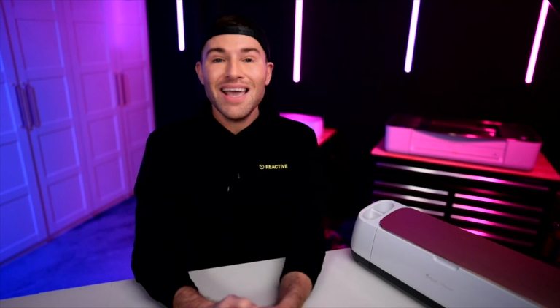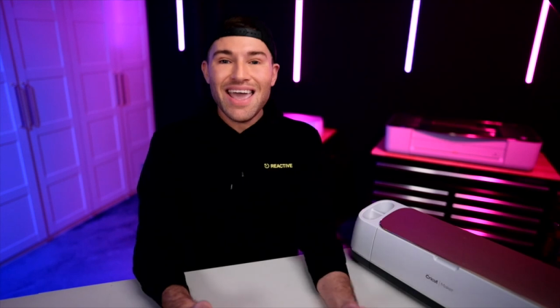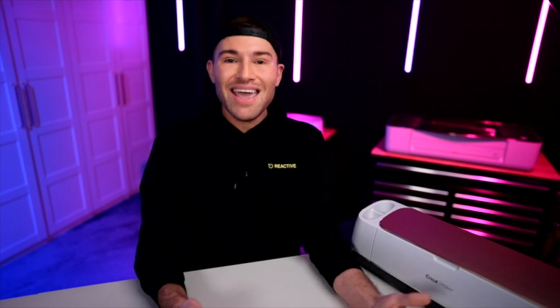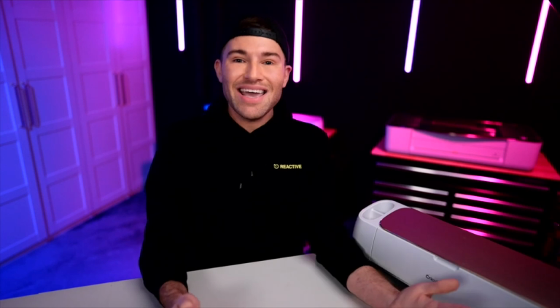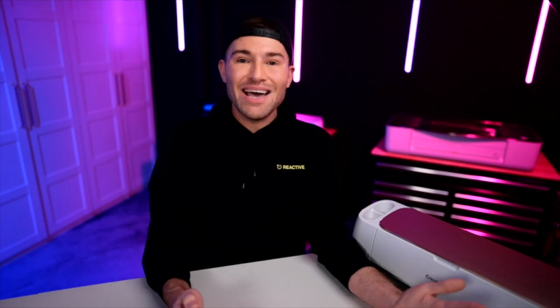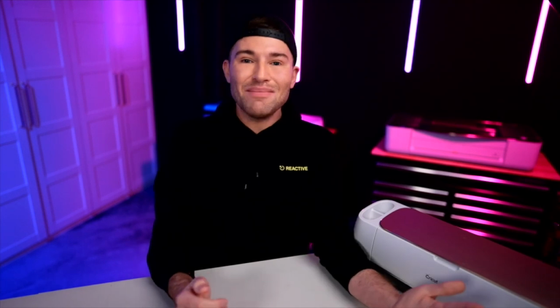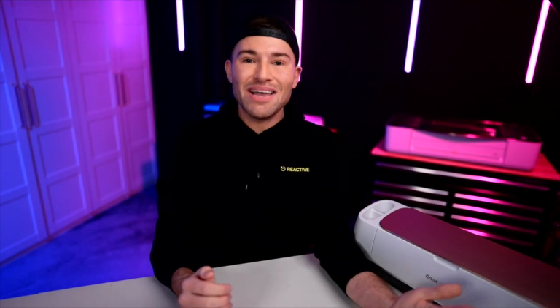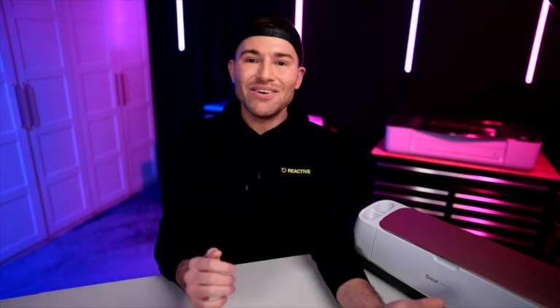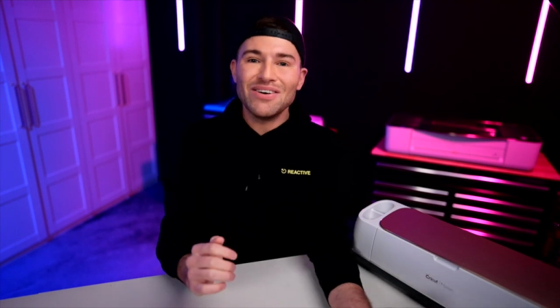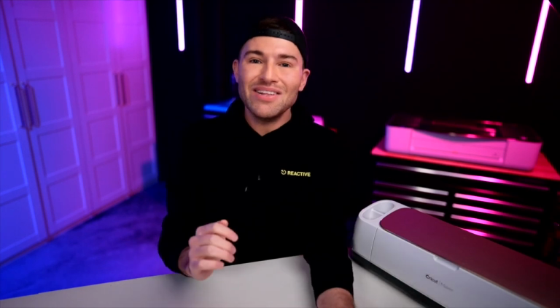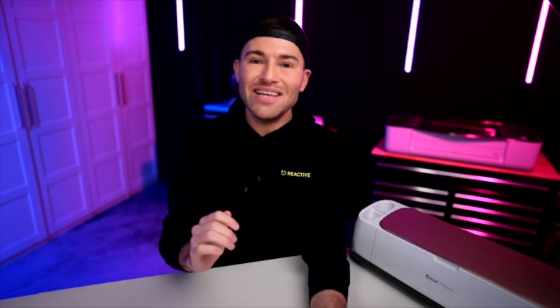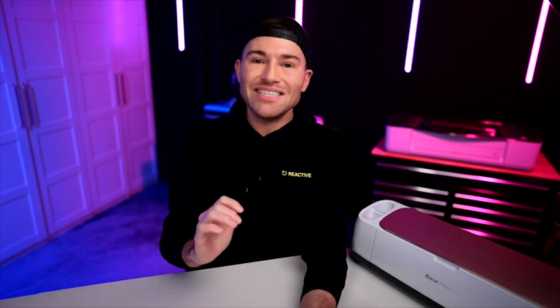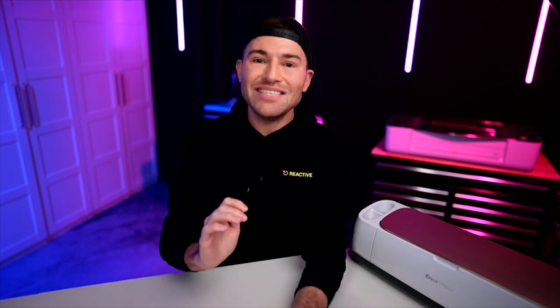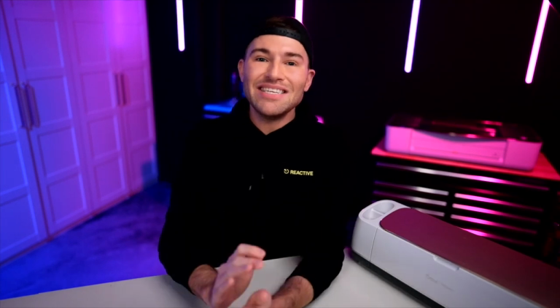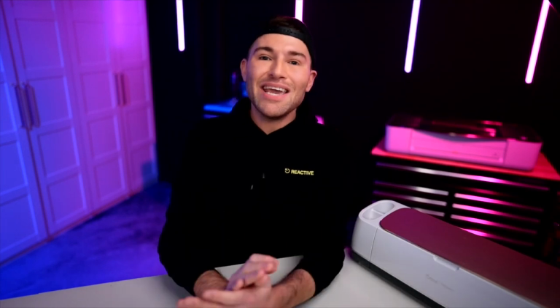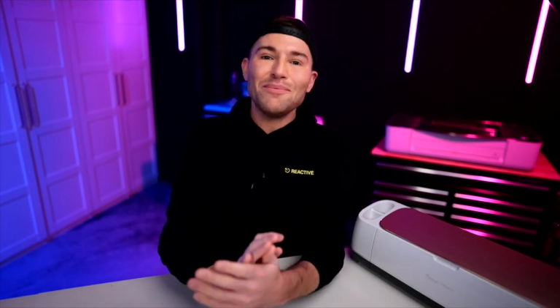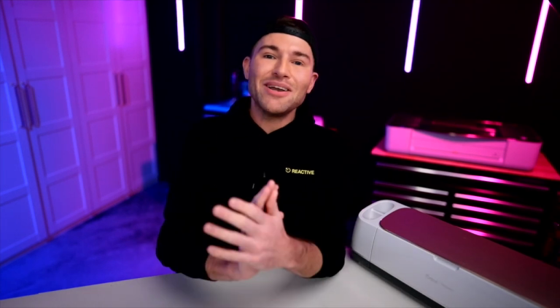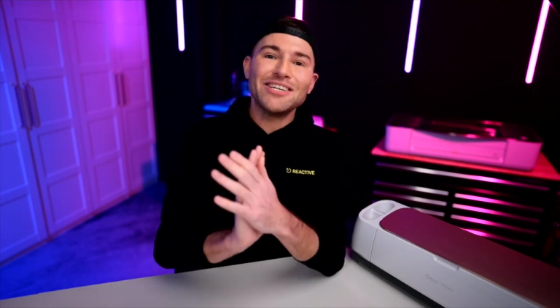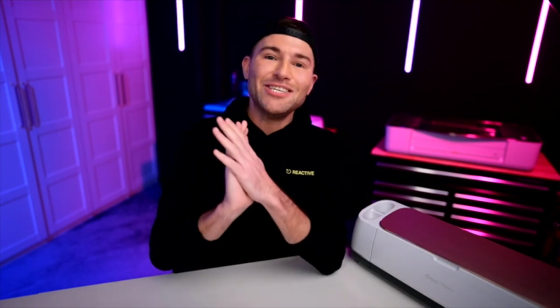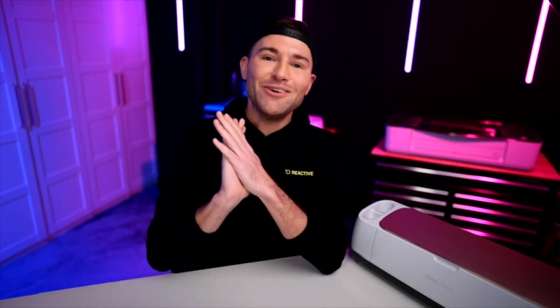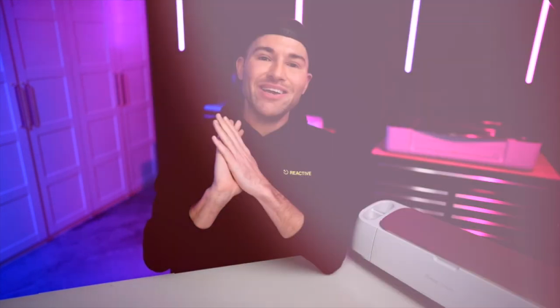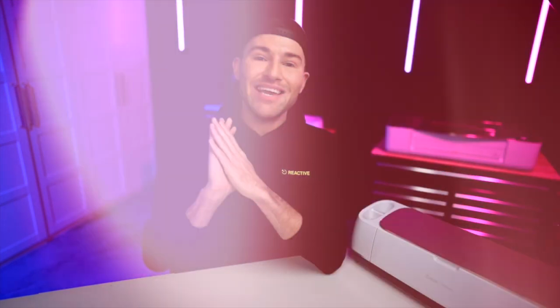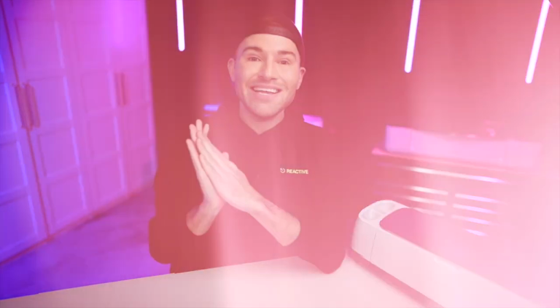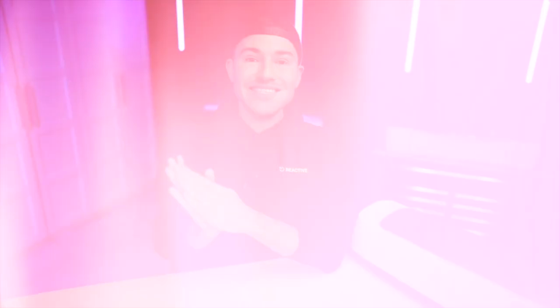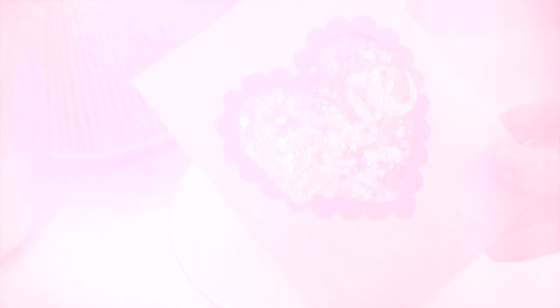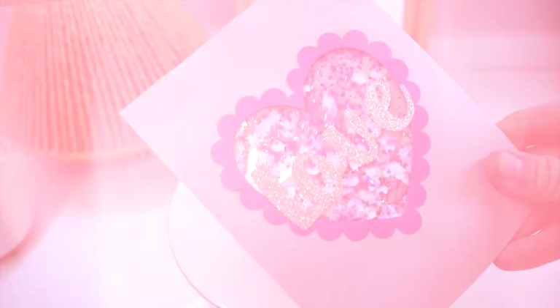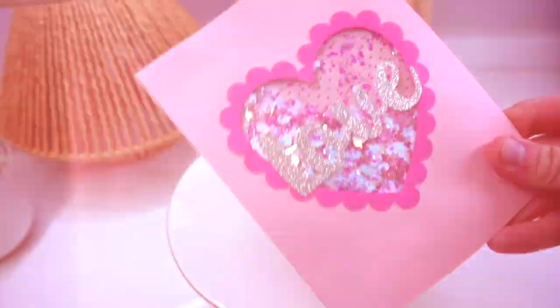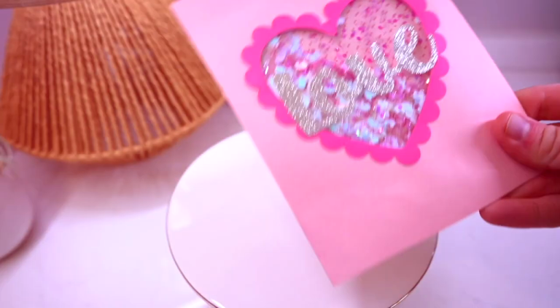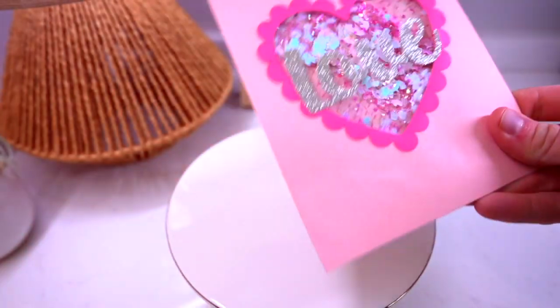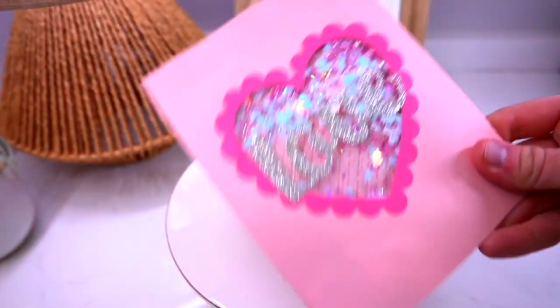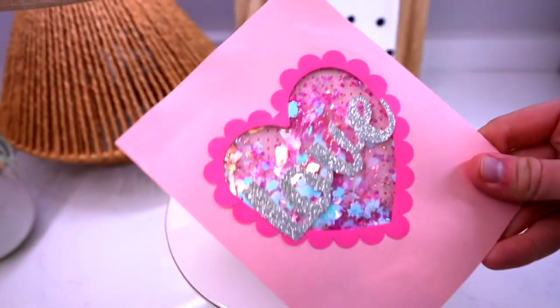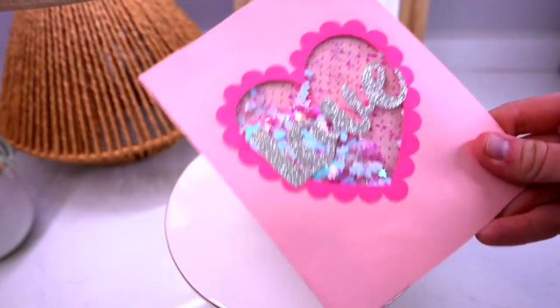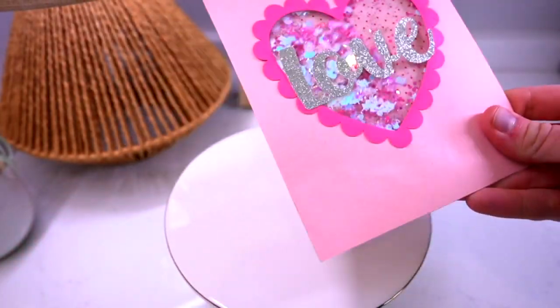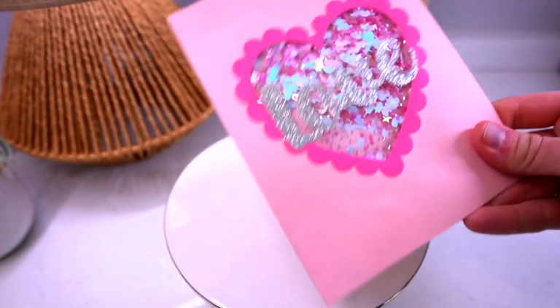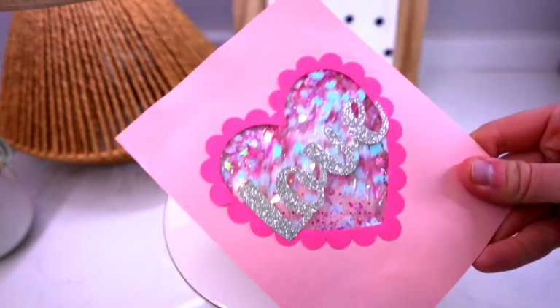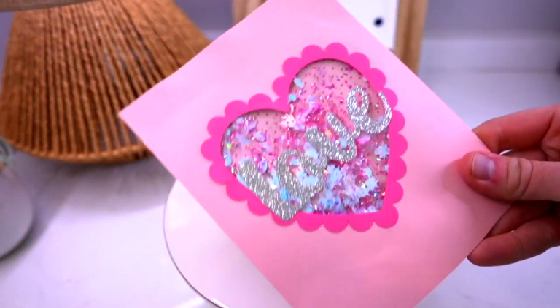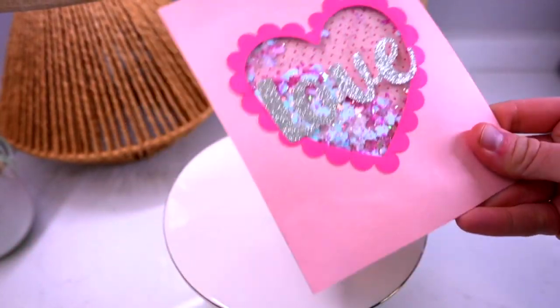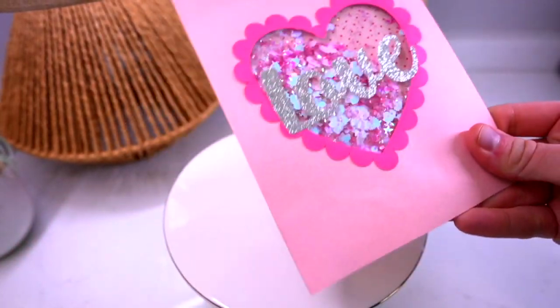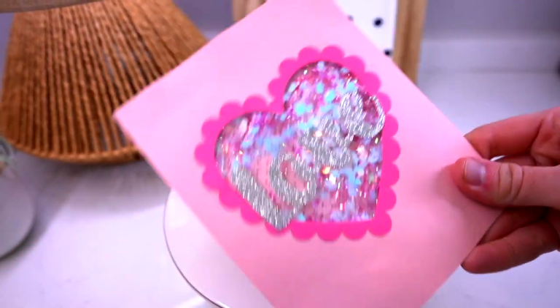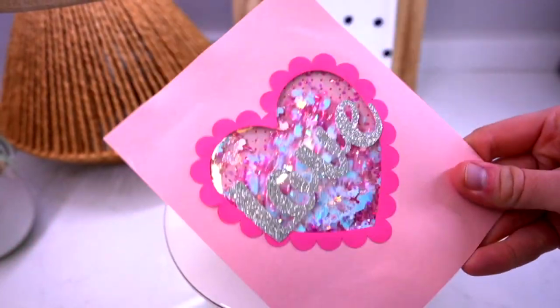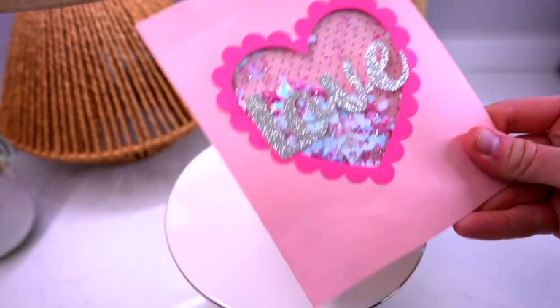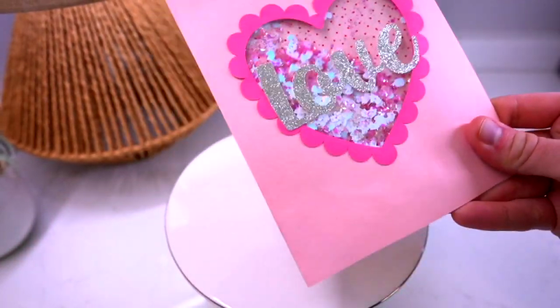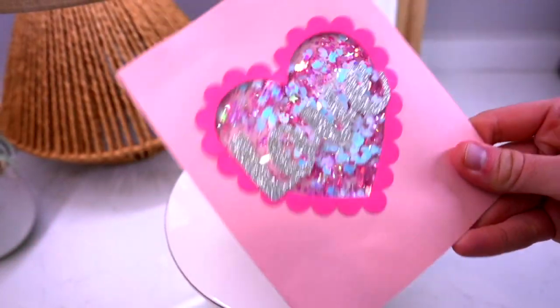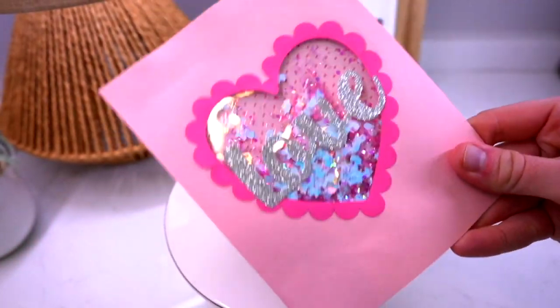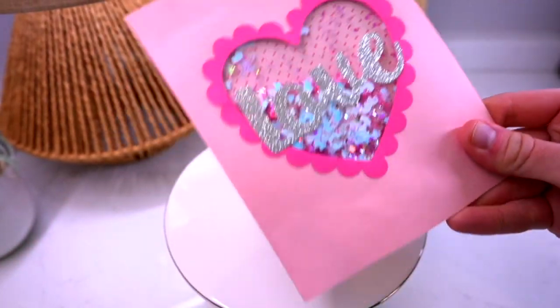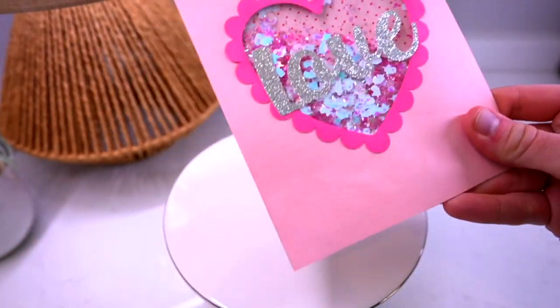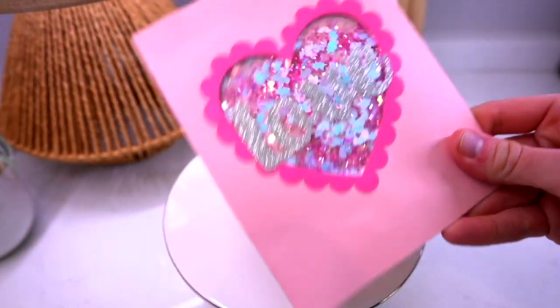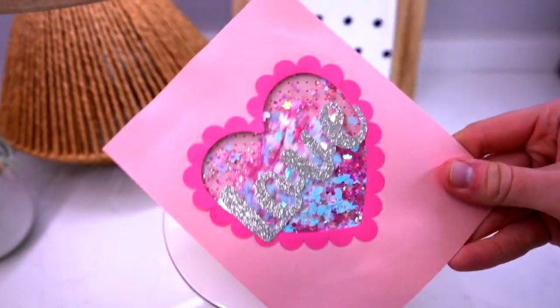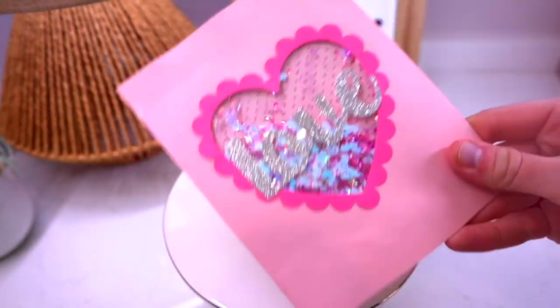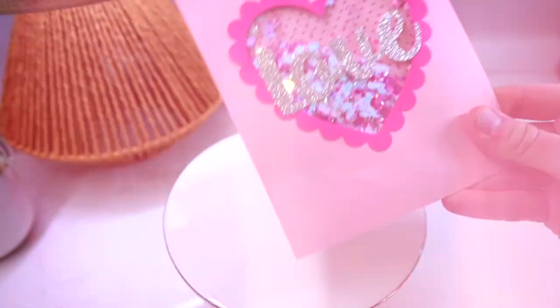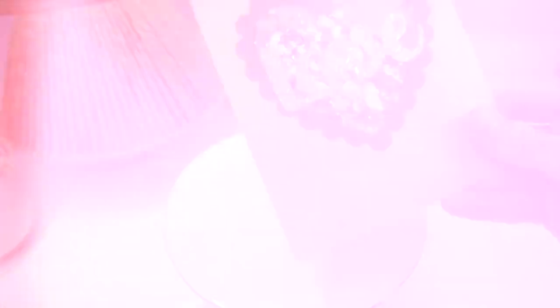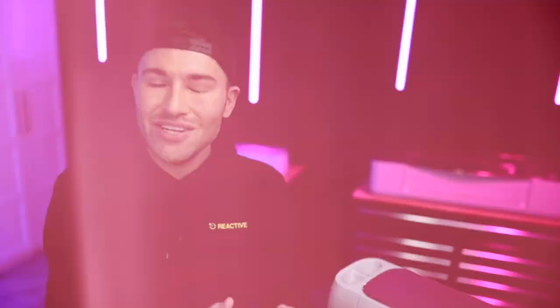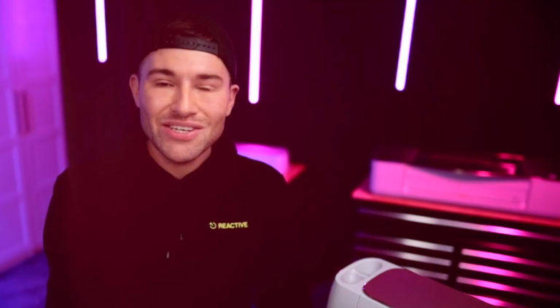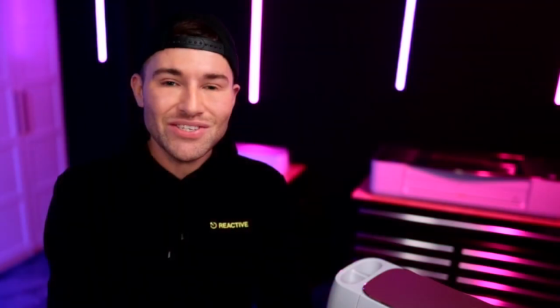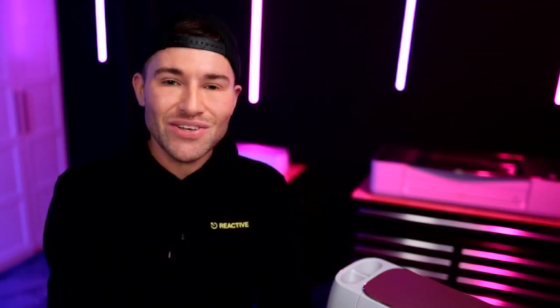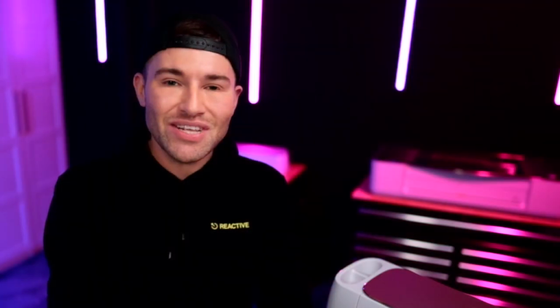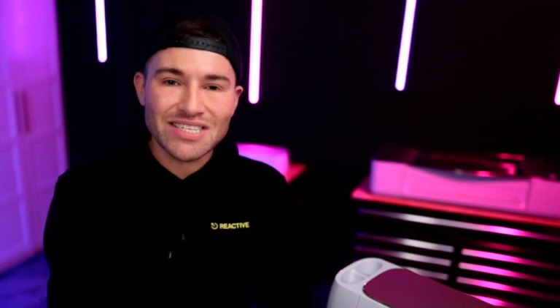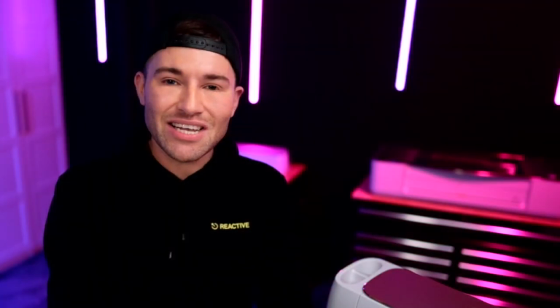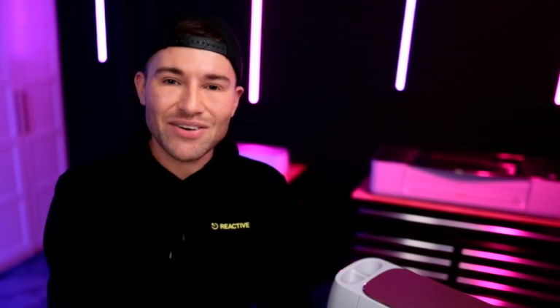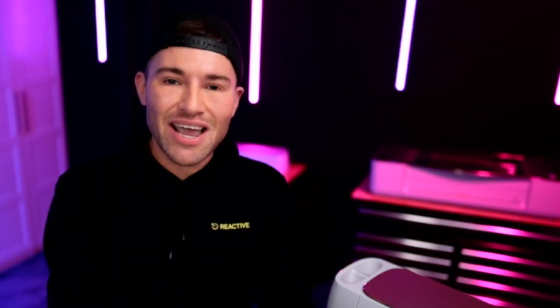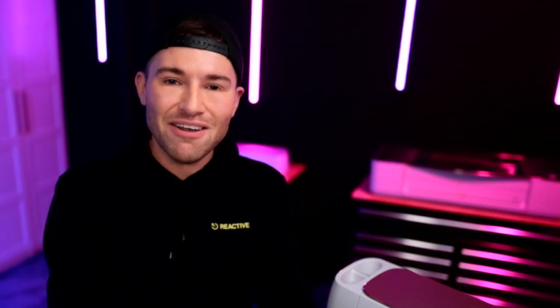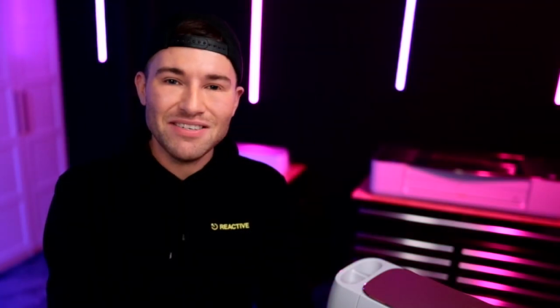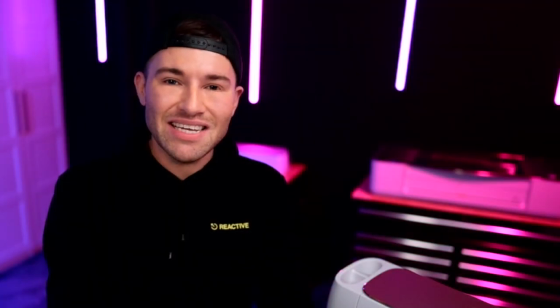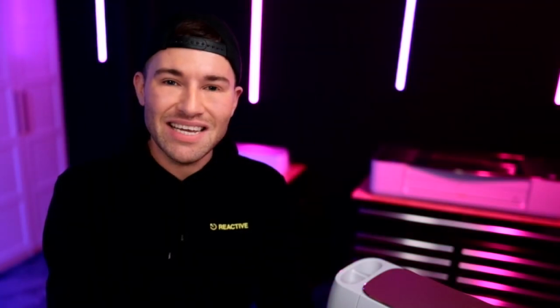Hey, I'm Michael and today we are doing a DIY shaker card tutorial. So let's get crafty.